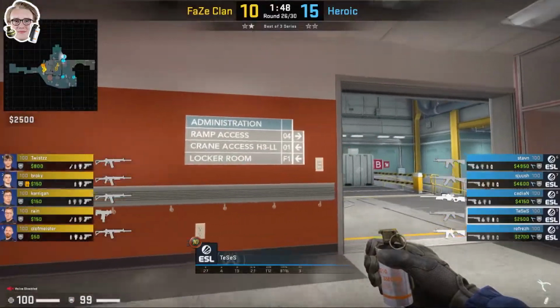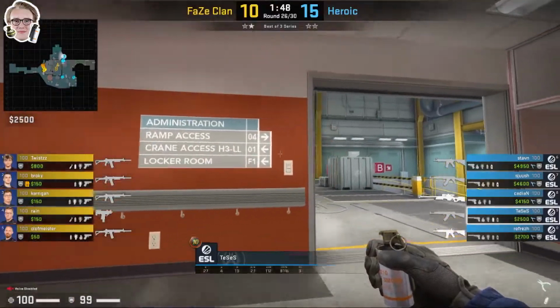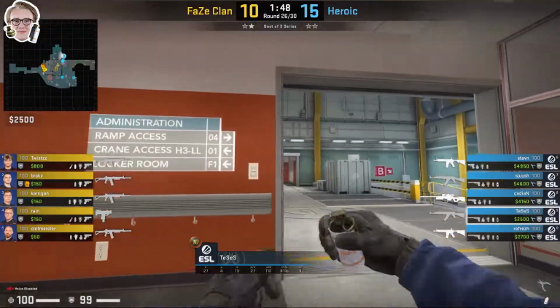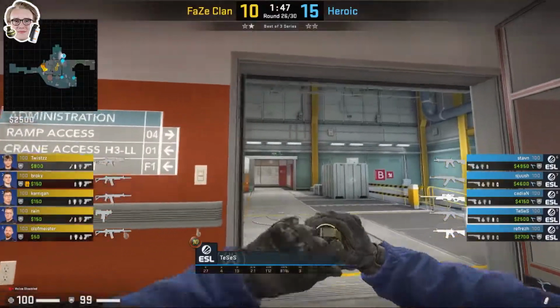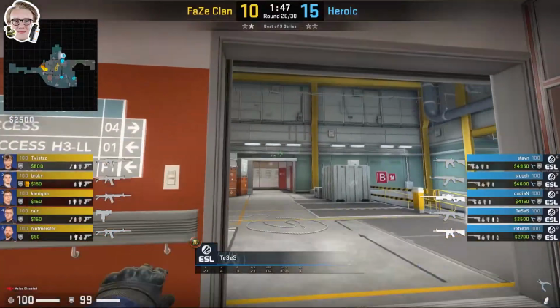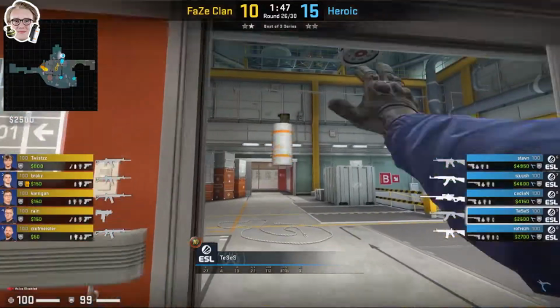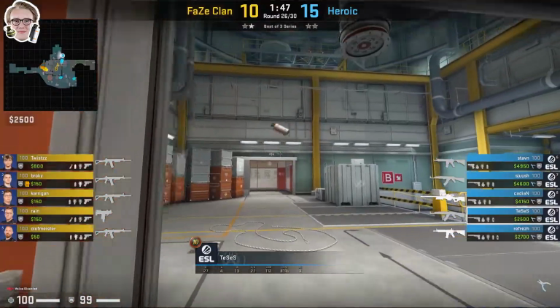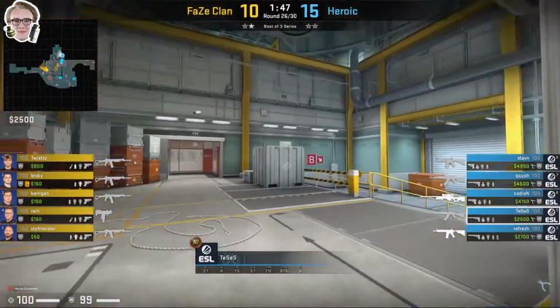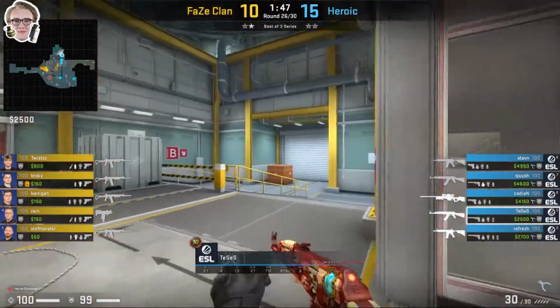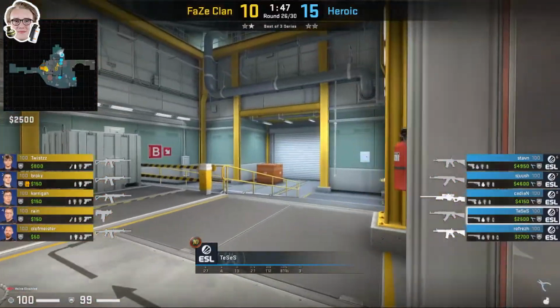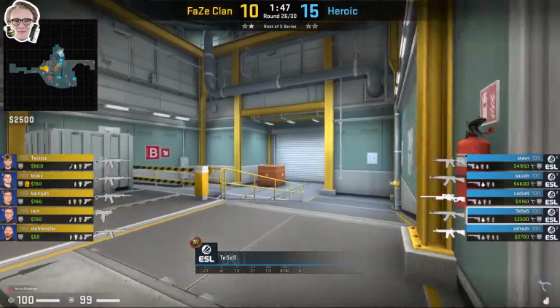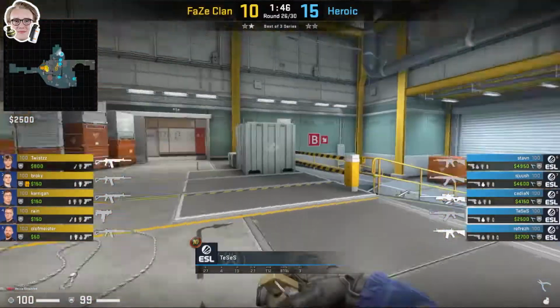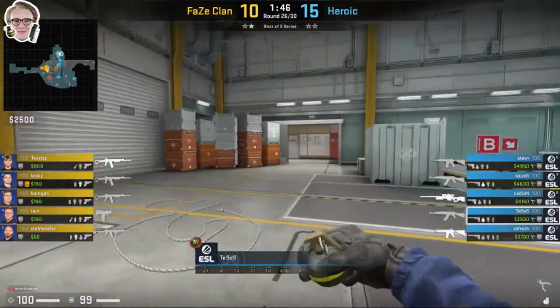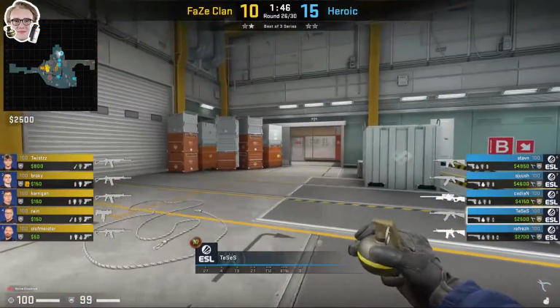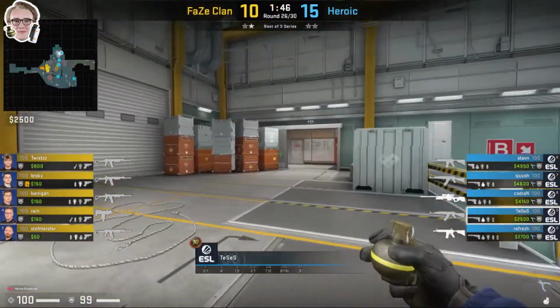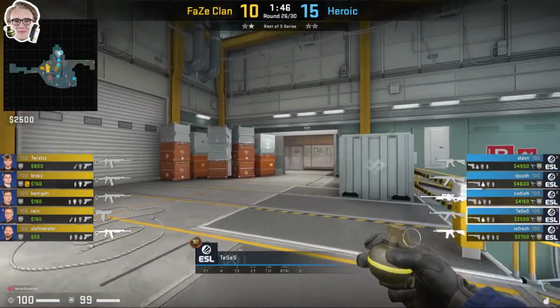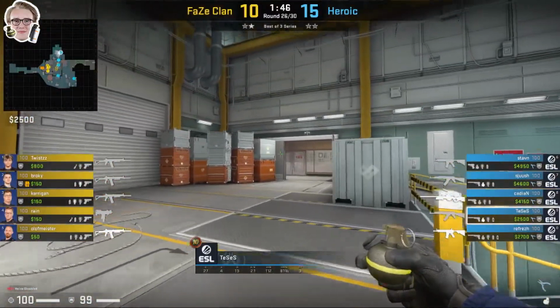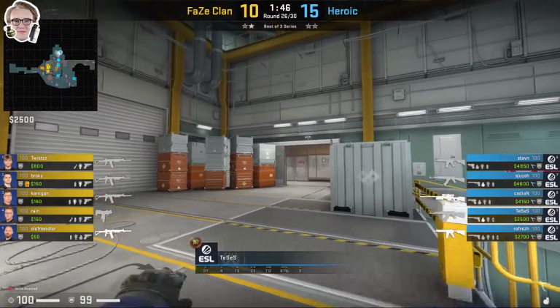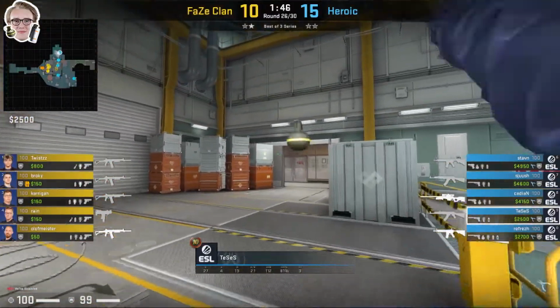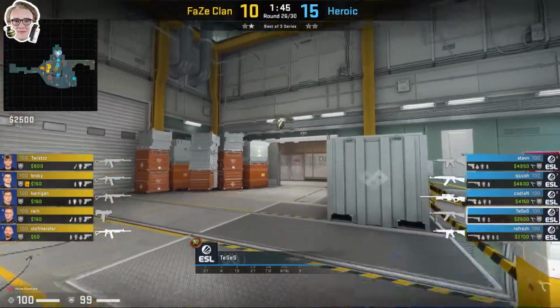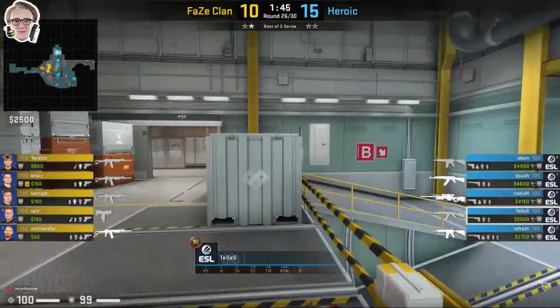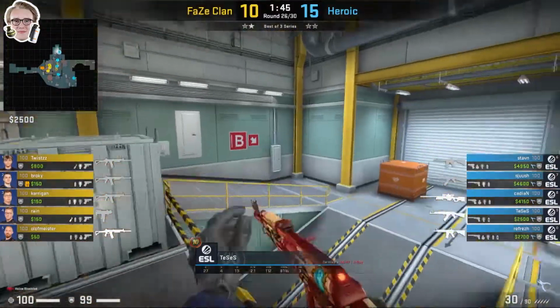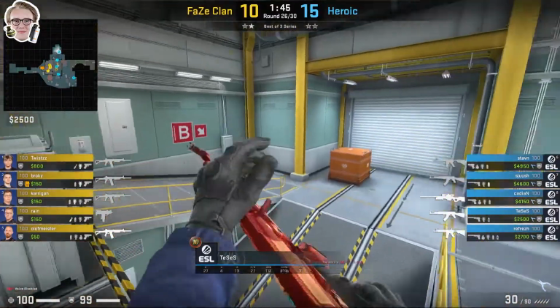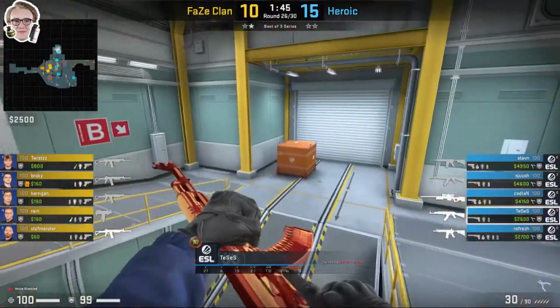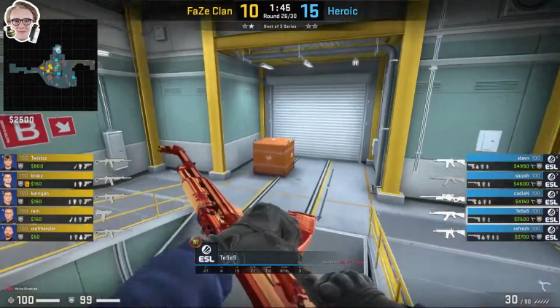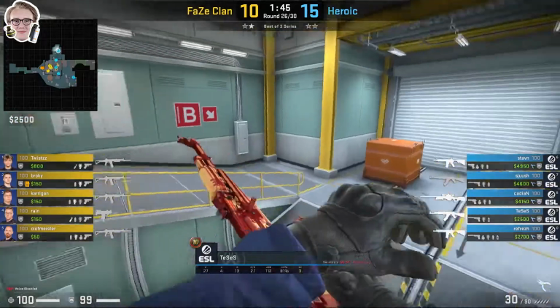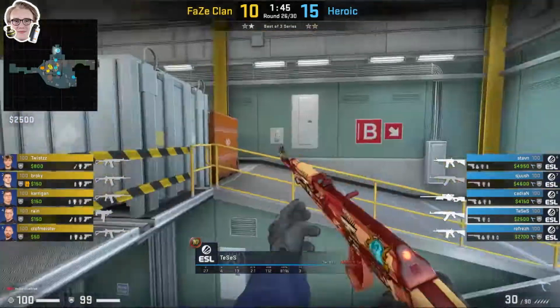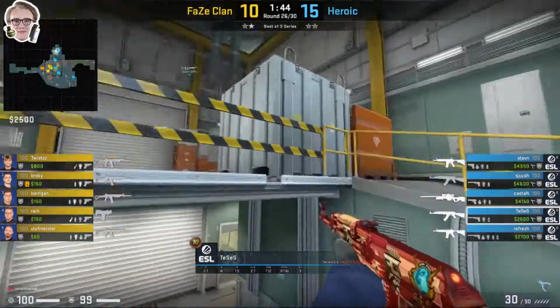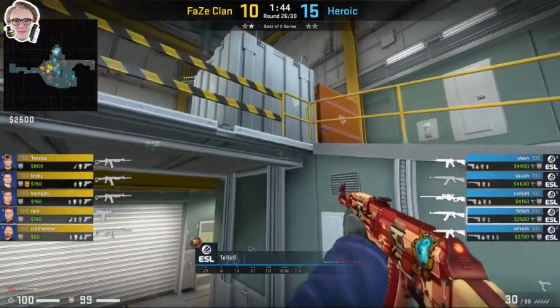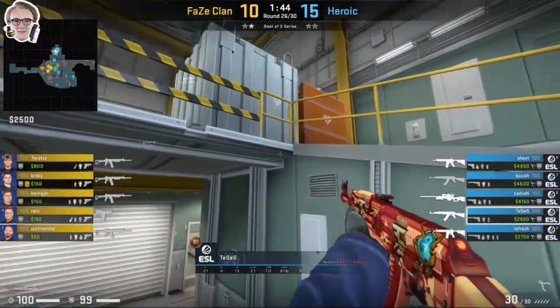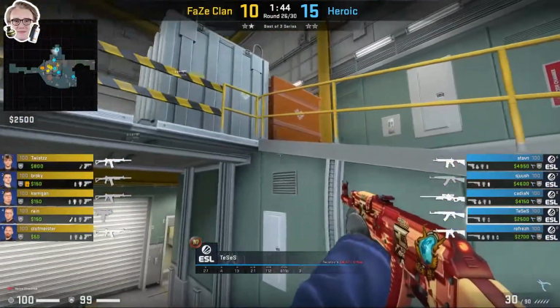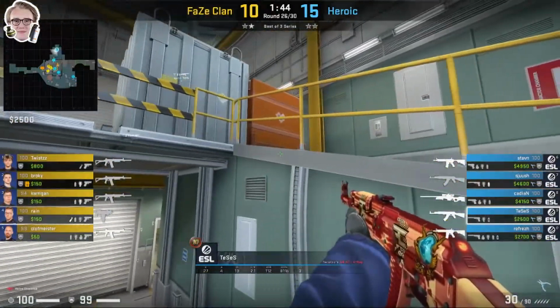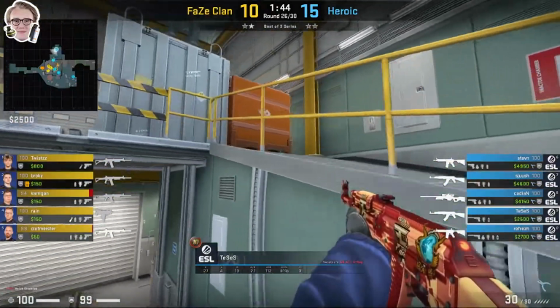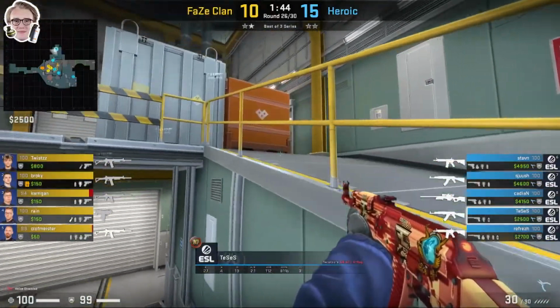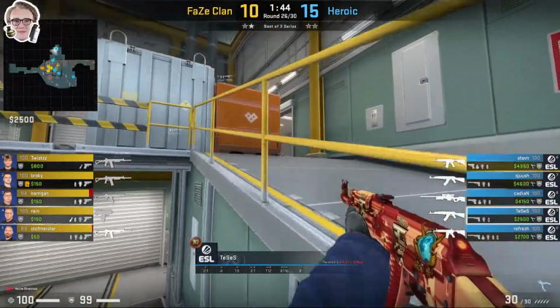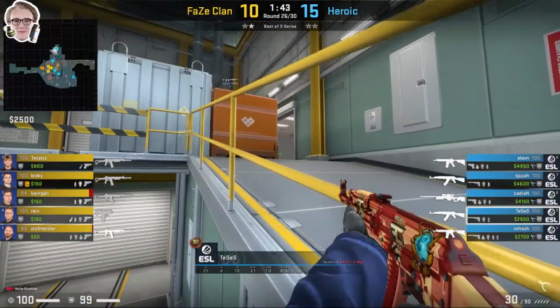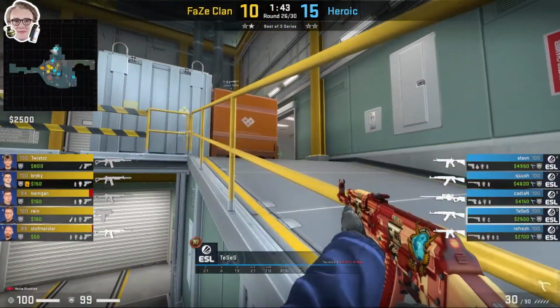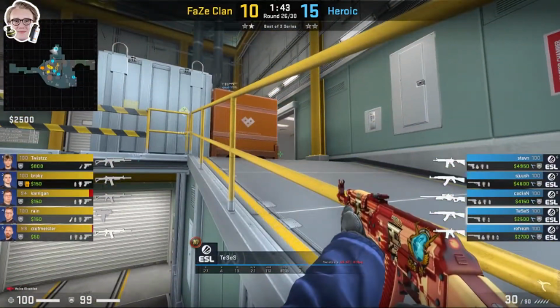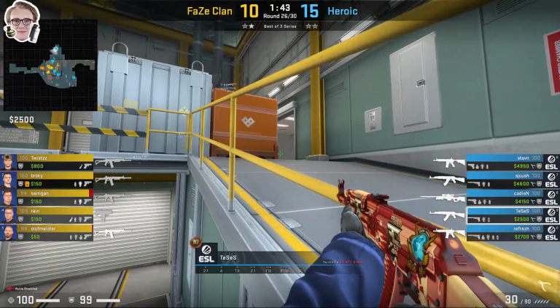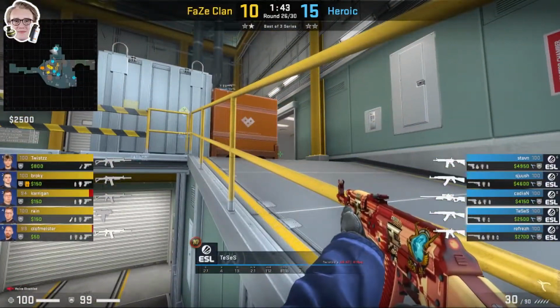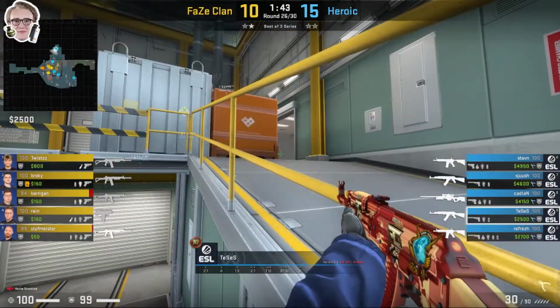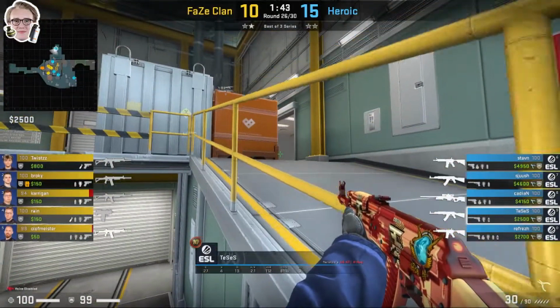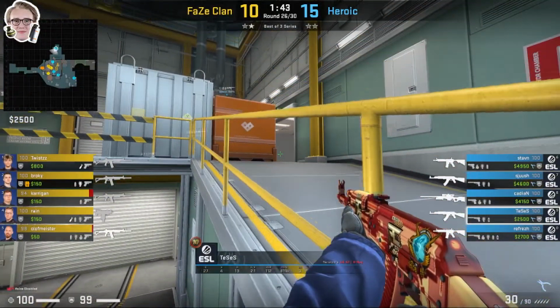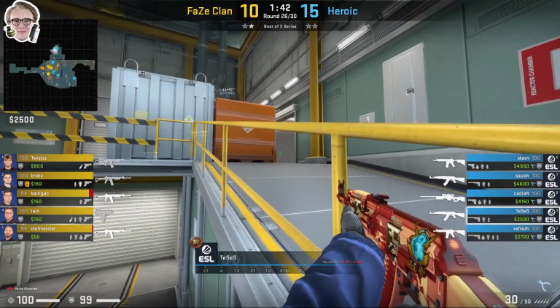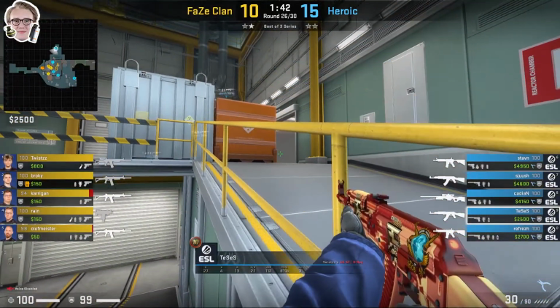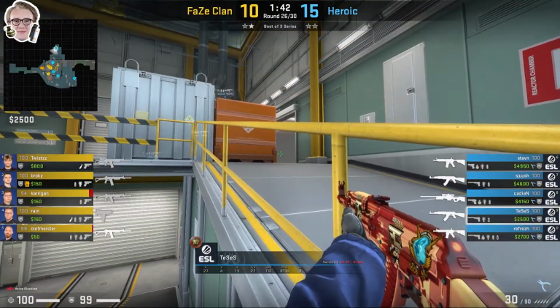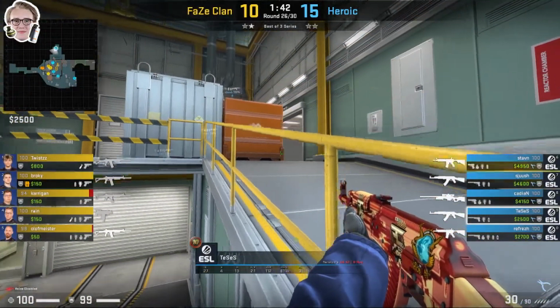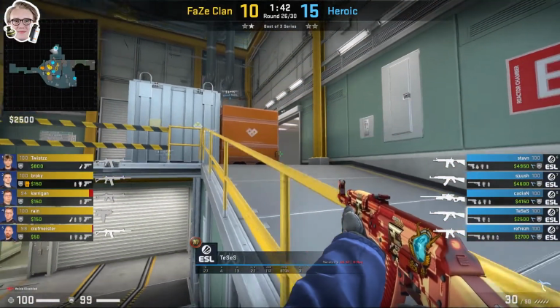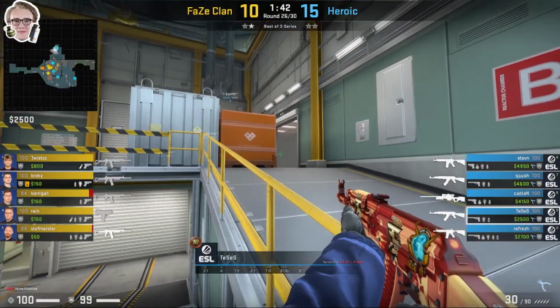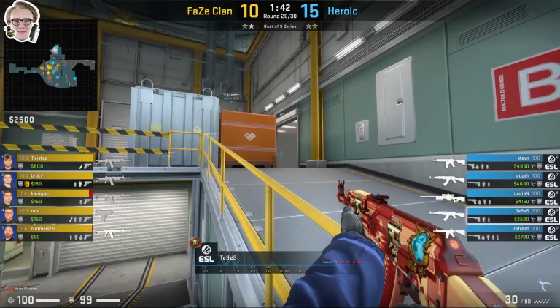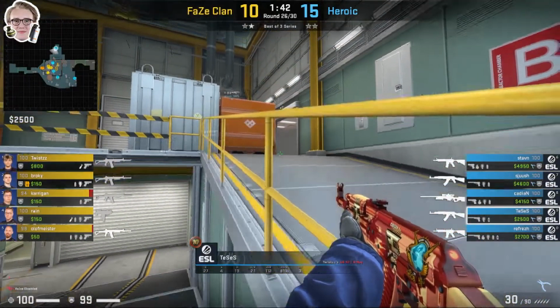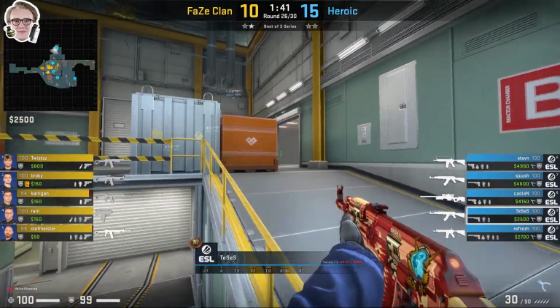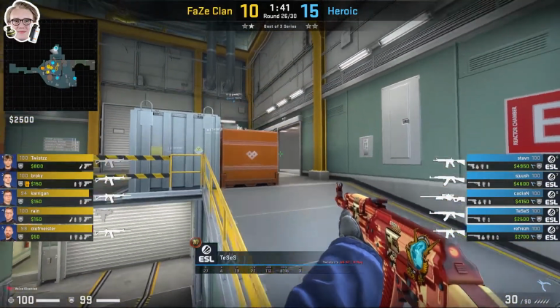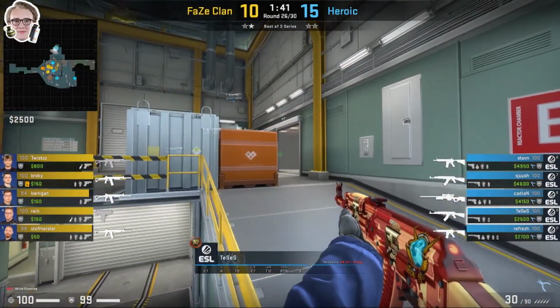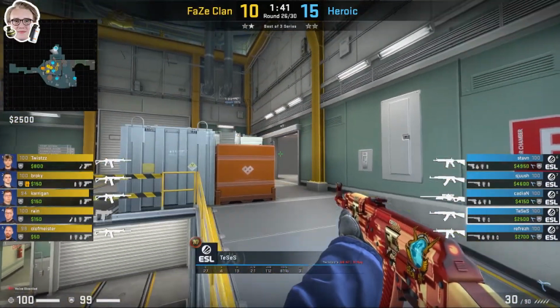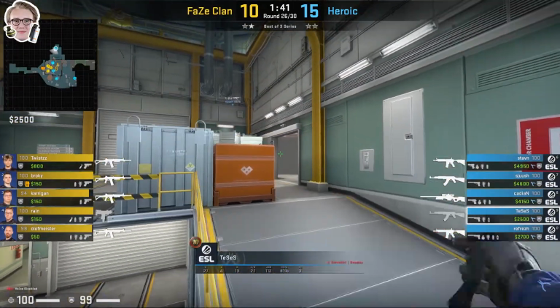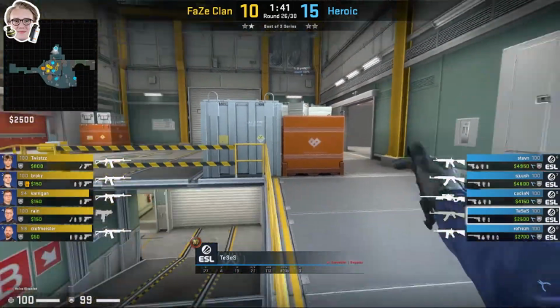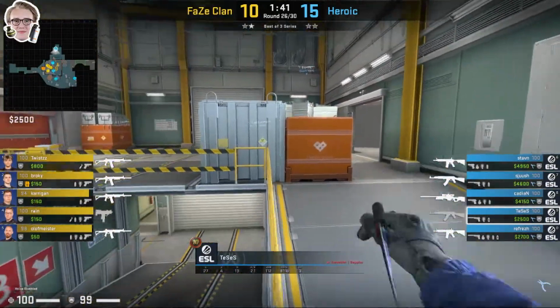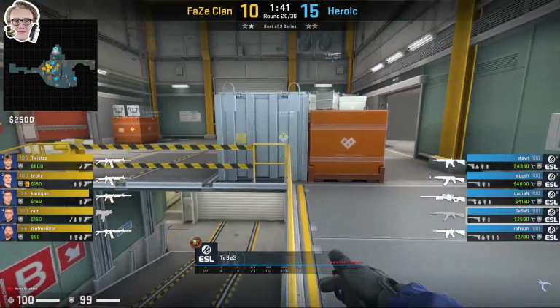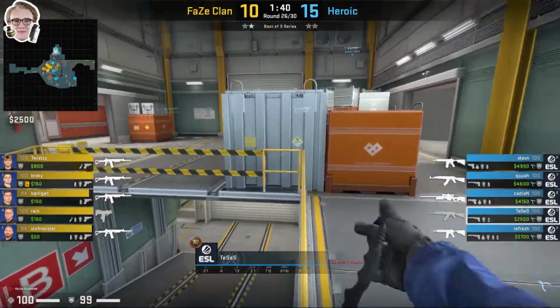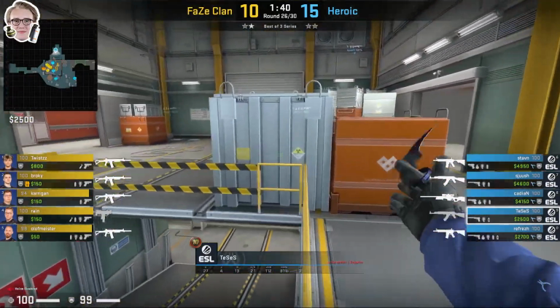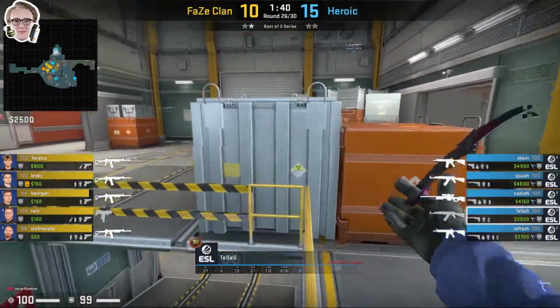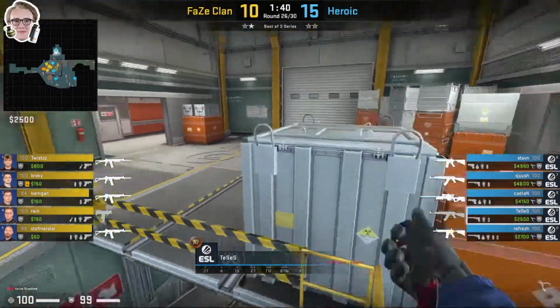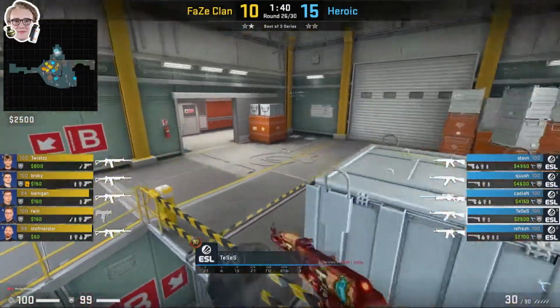Once again Tessus is coming towards ramp, he does his utility and plays towards the headshot angle. He watches it for a bit, gets on top of the railing, and clears the front of the smoke.